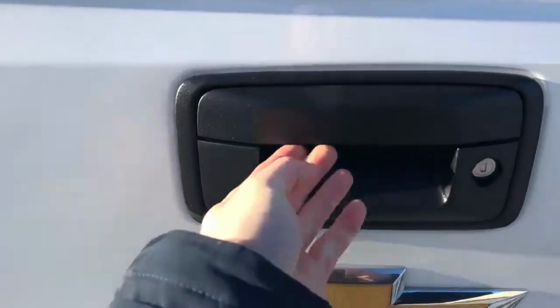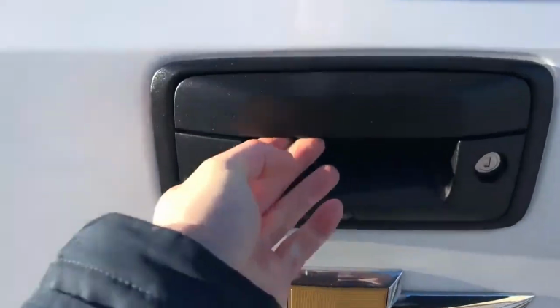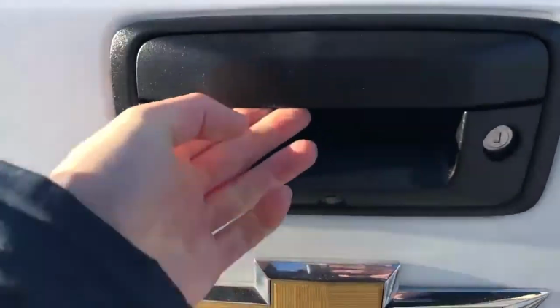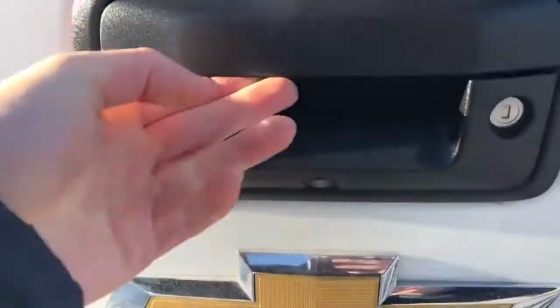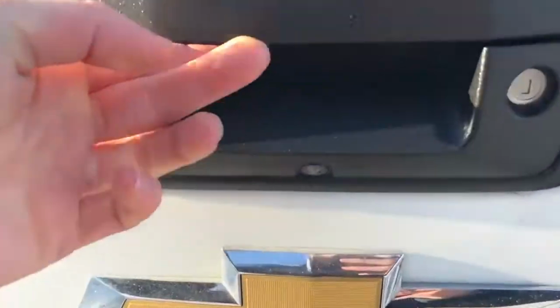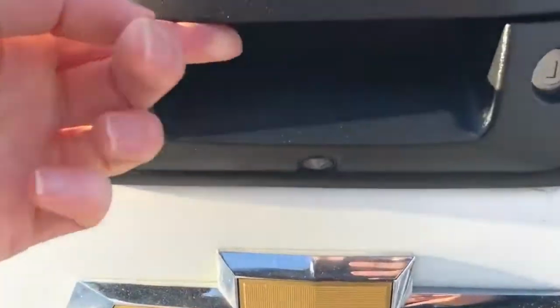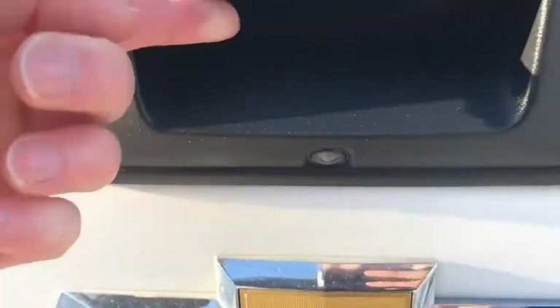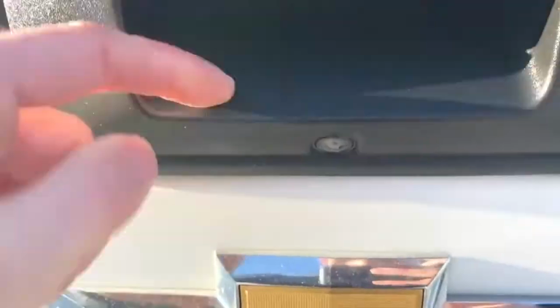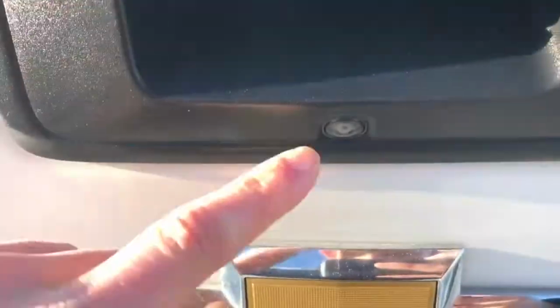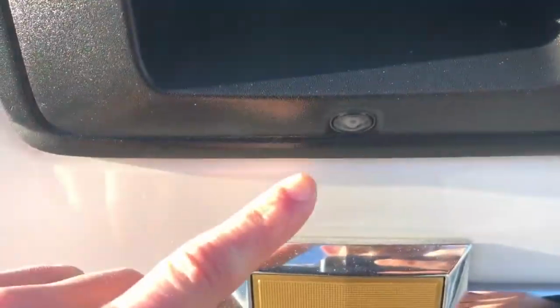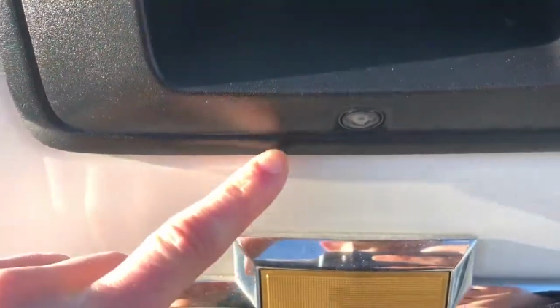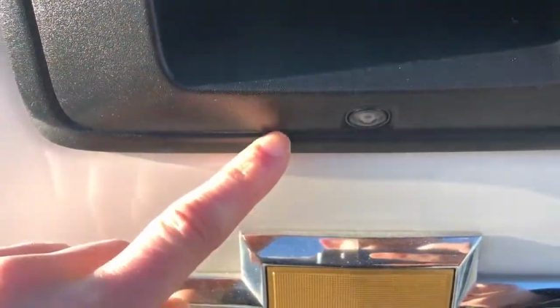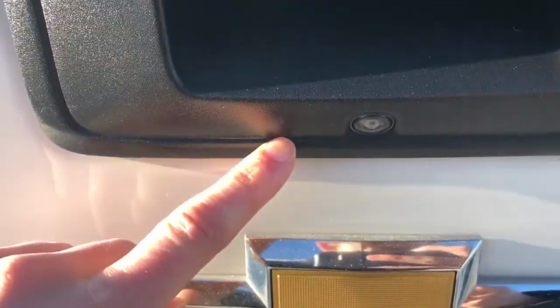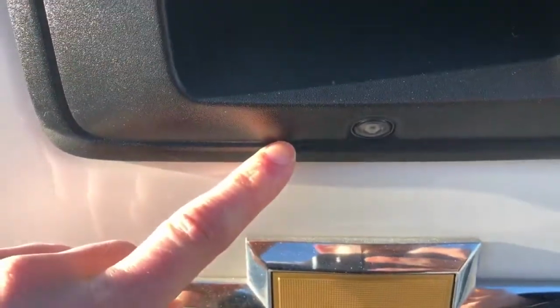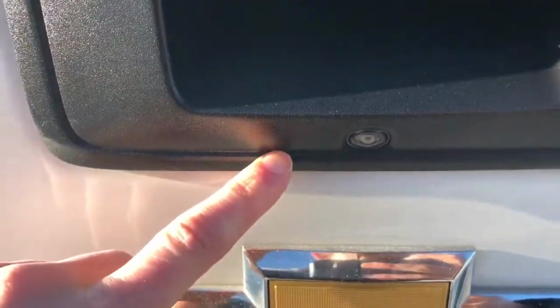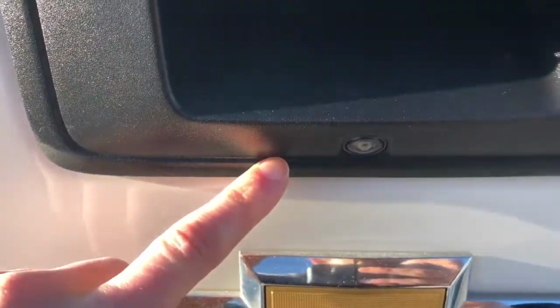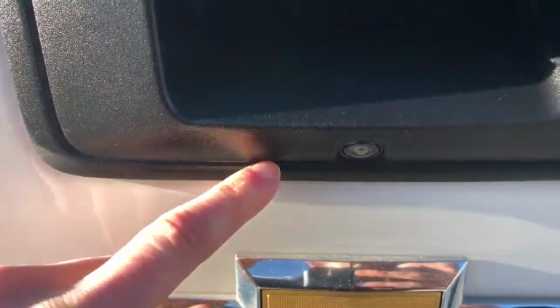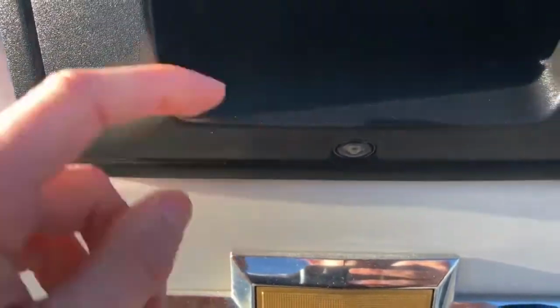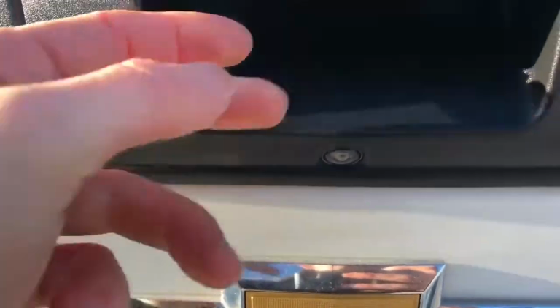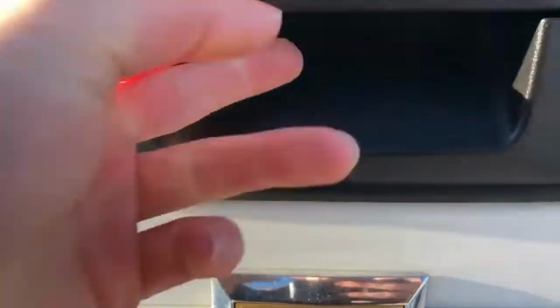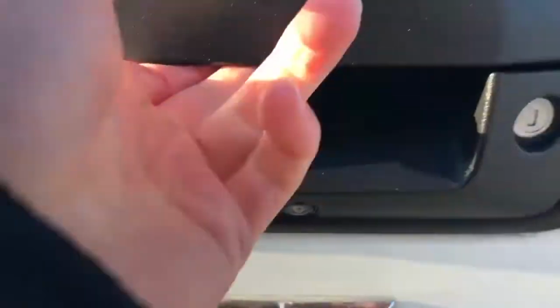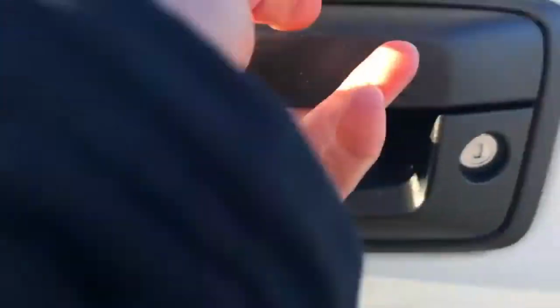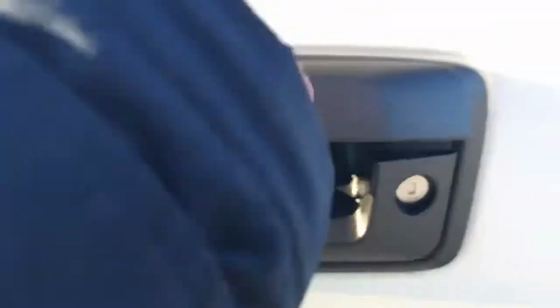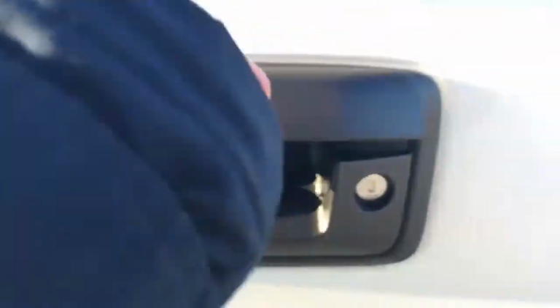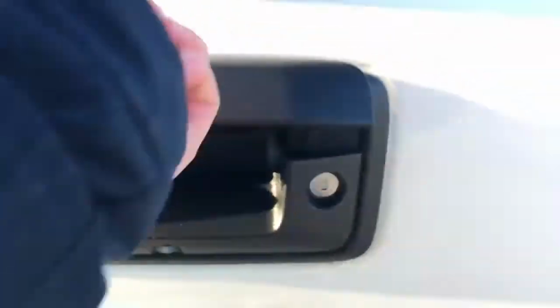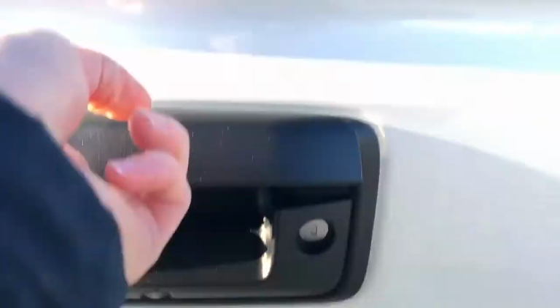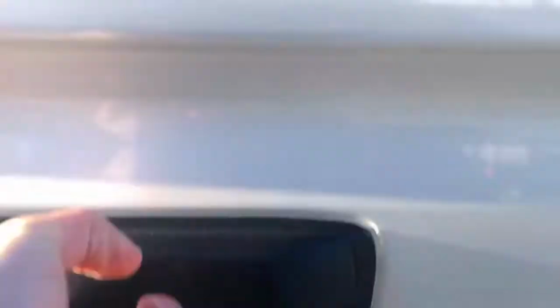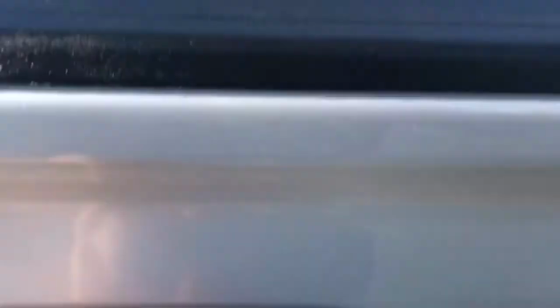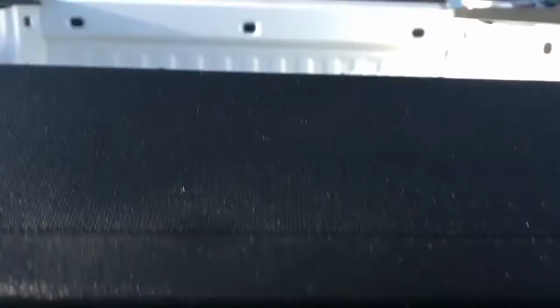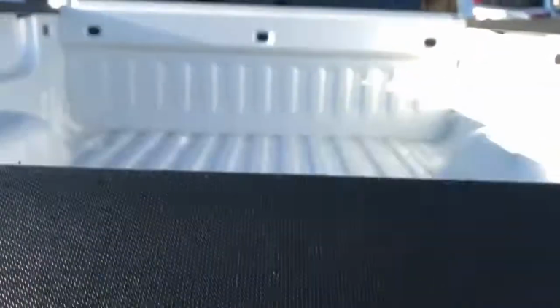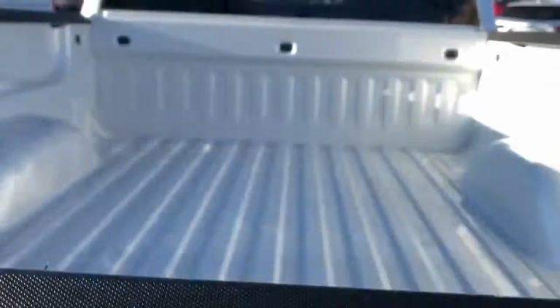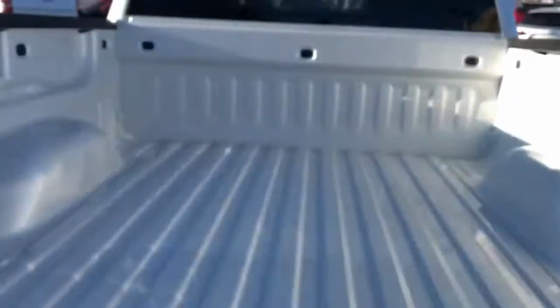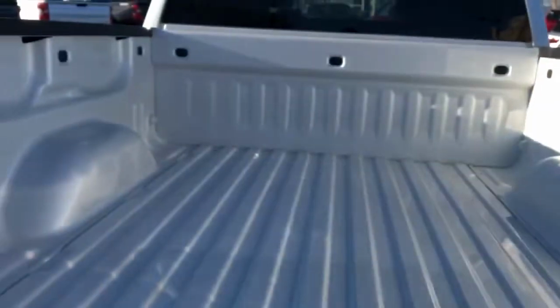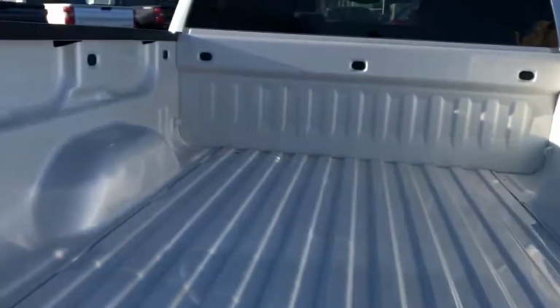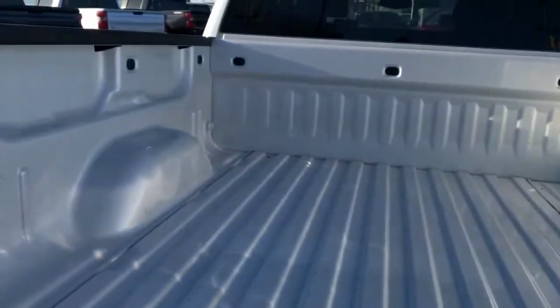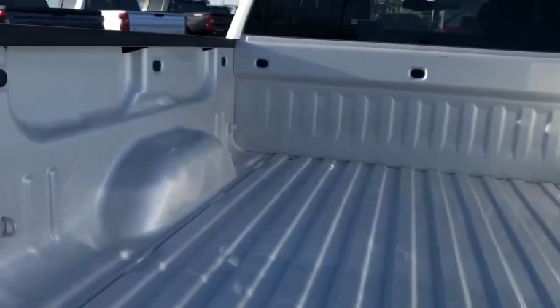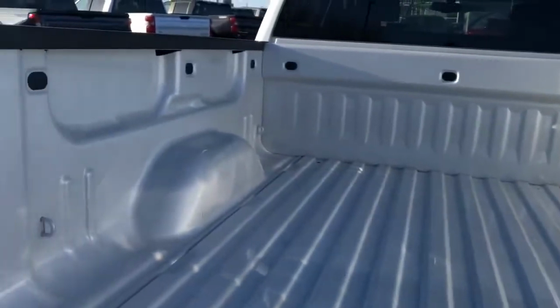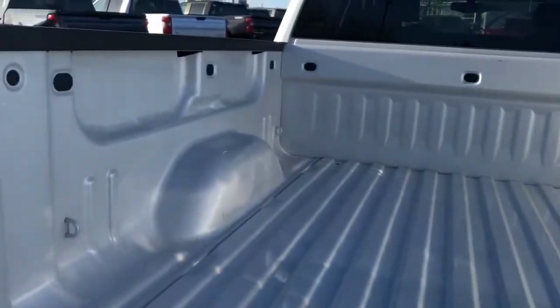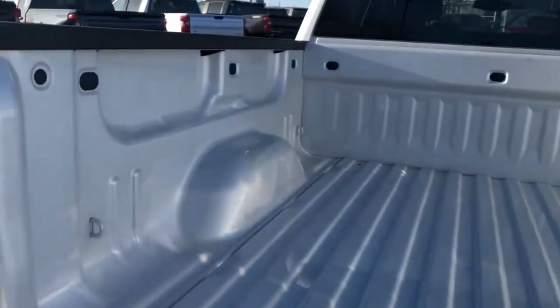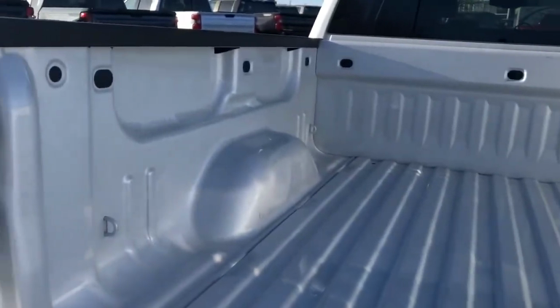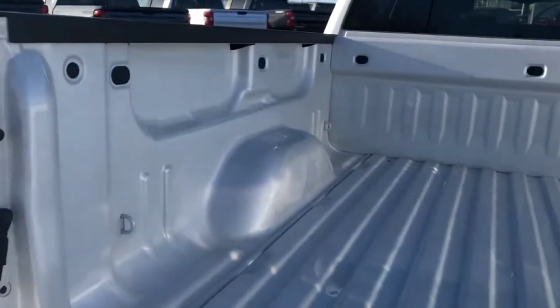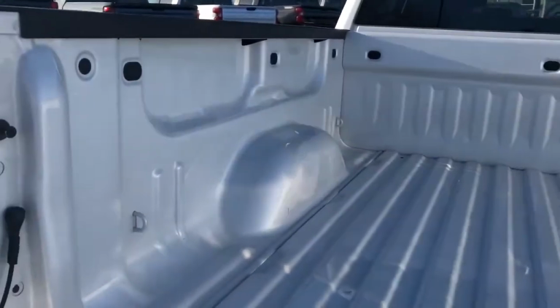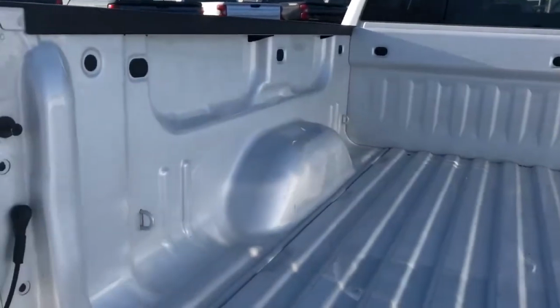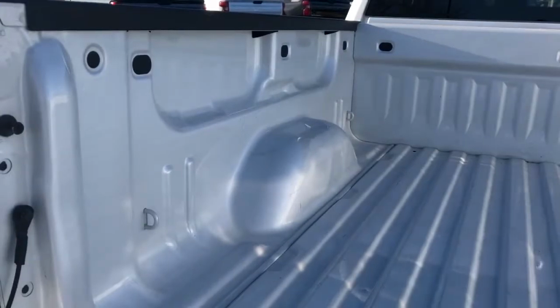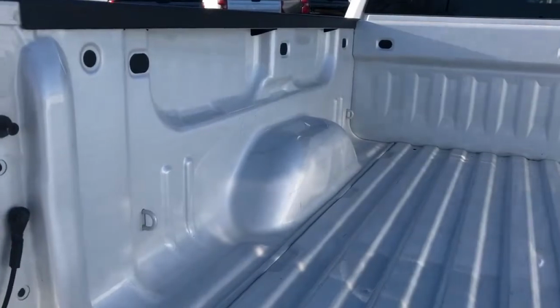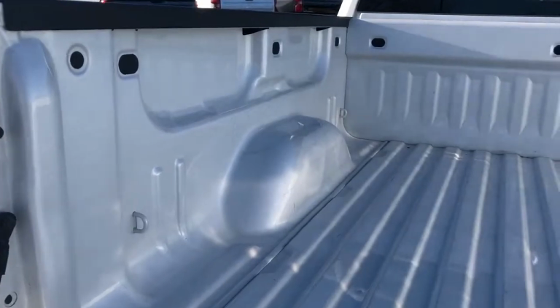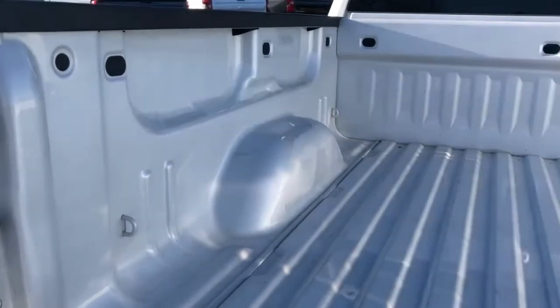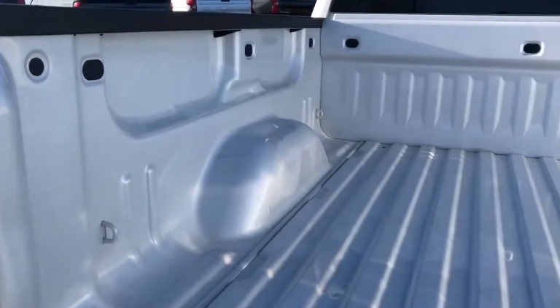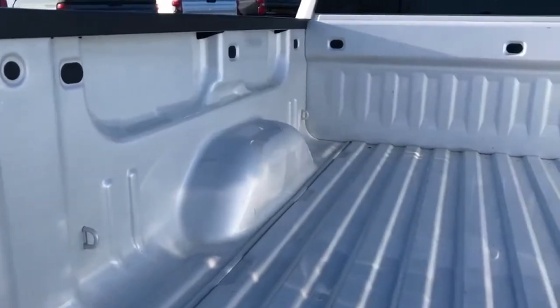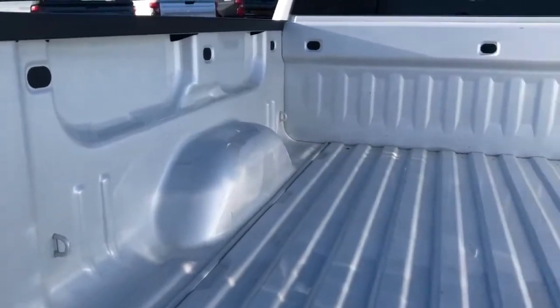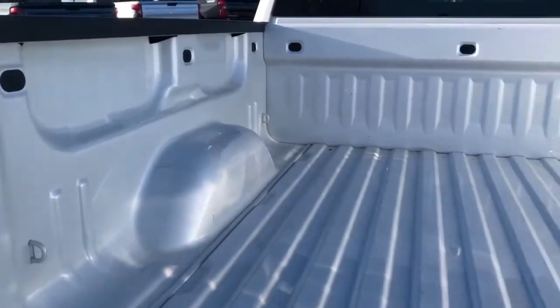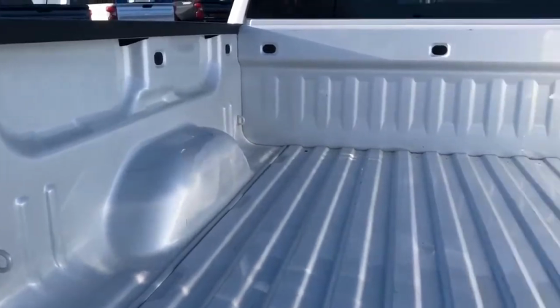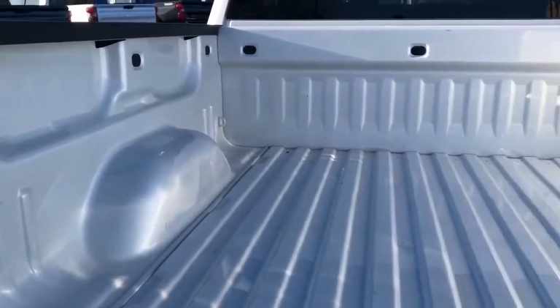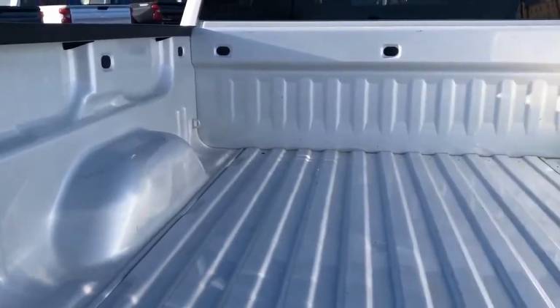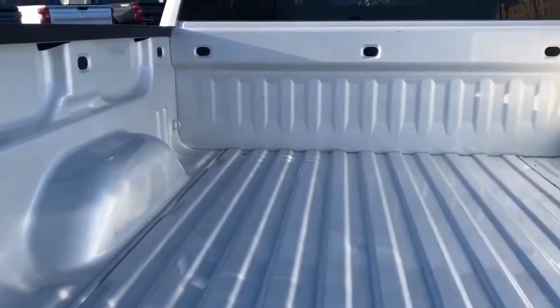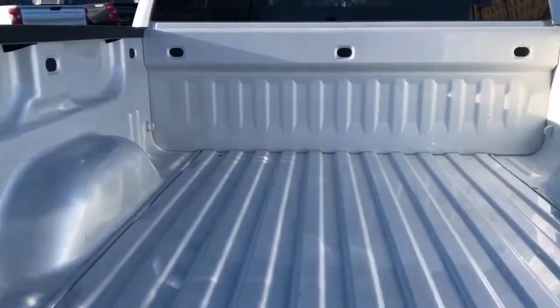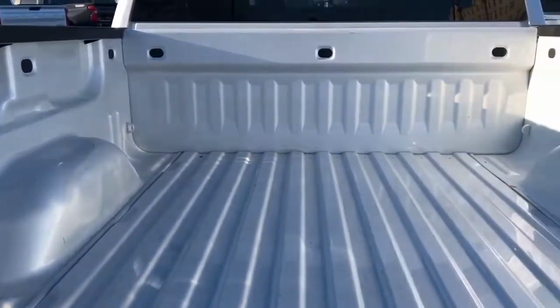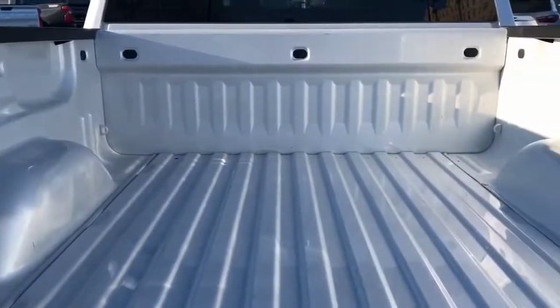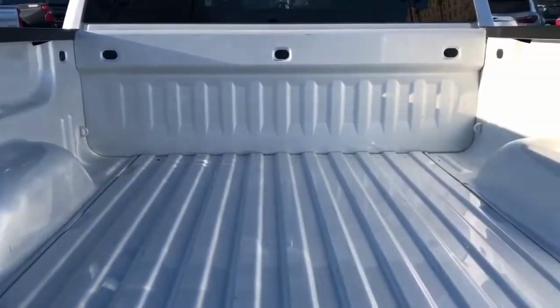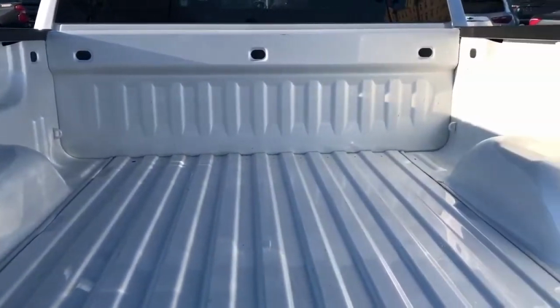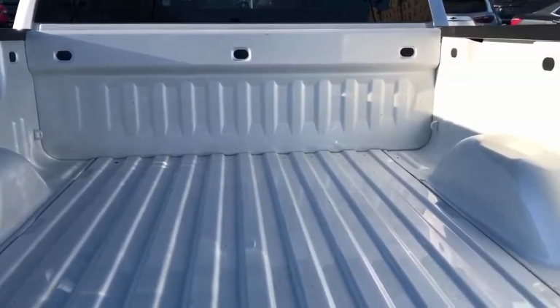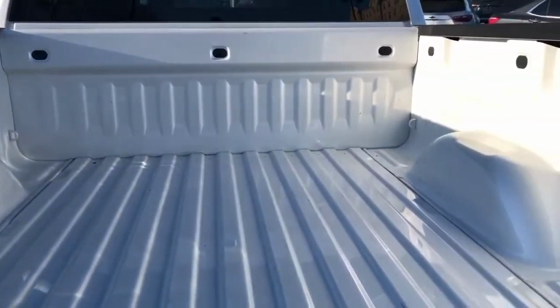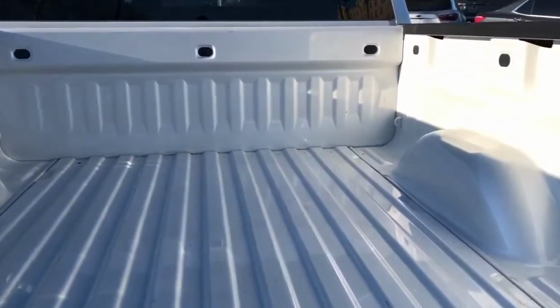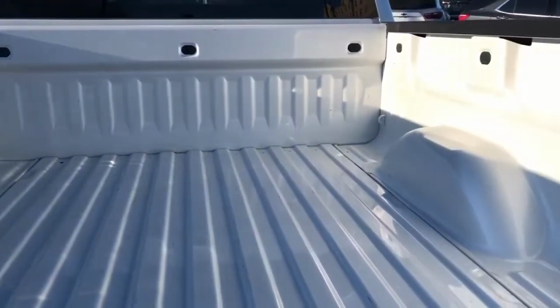We have our rear view mirror just under the handle for the tailgate, and we can see our paint-matched truck bed.